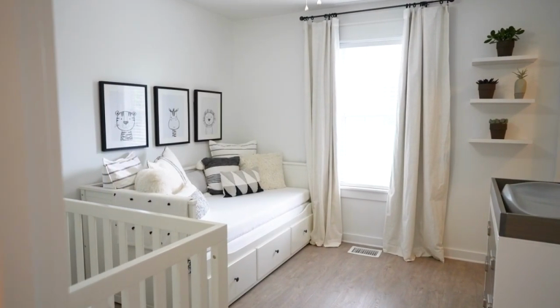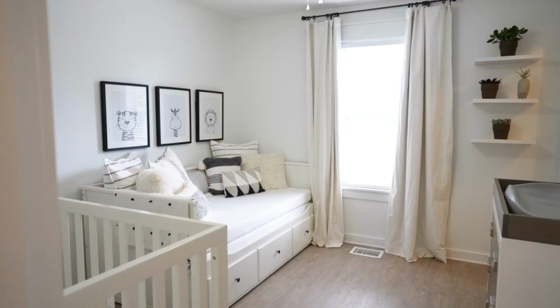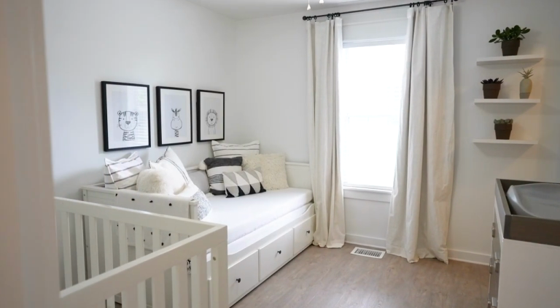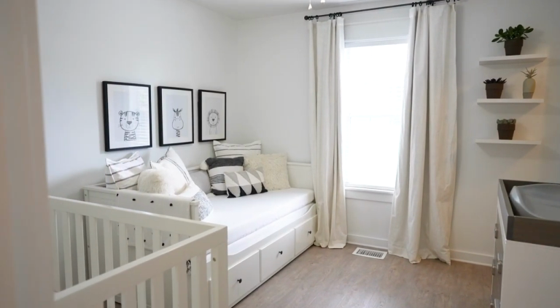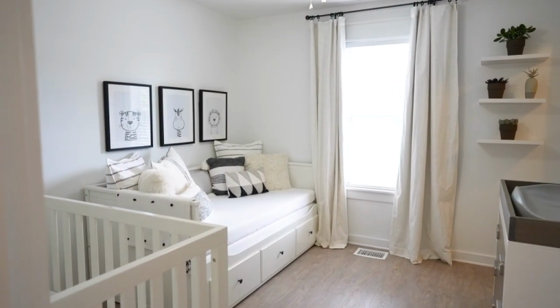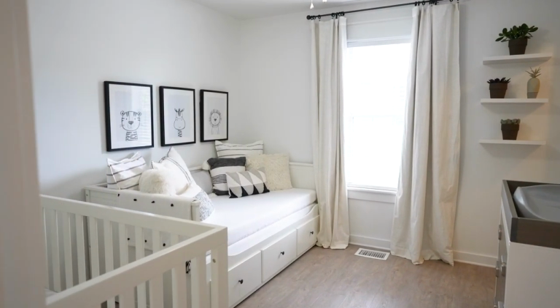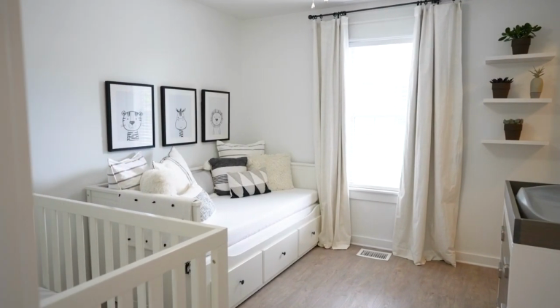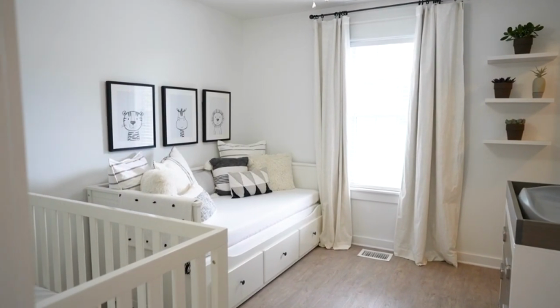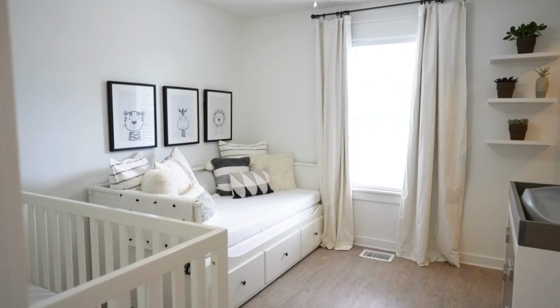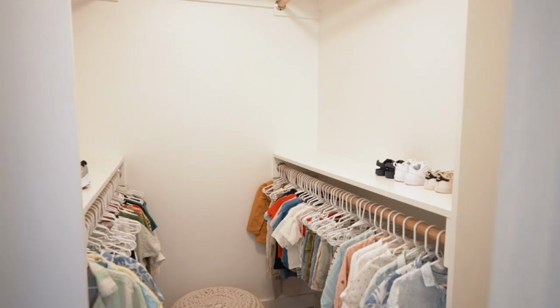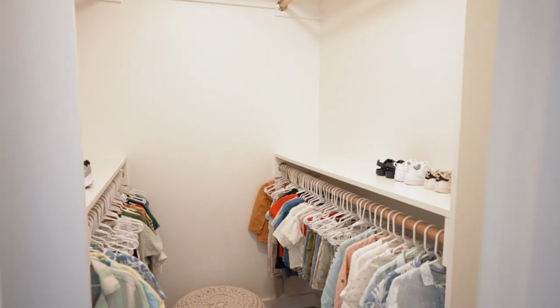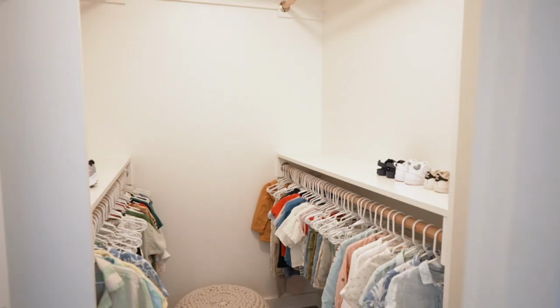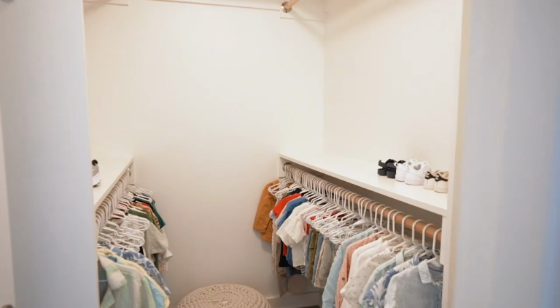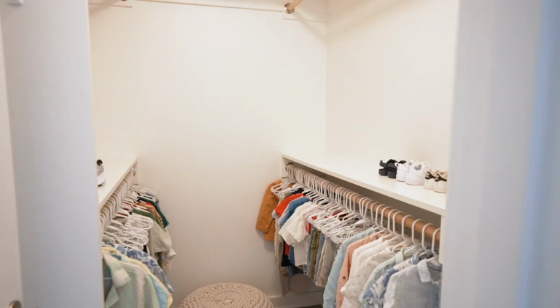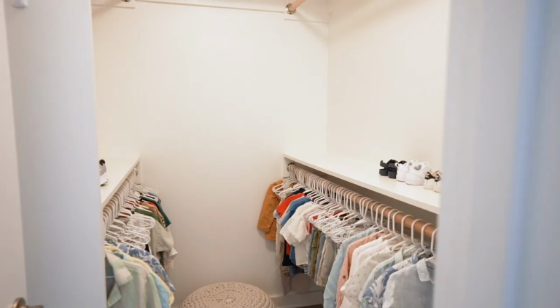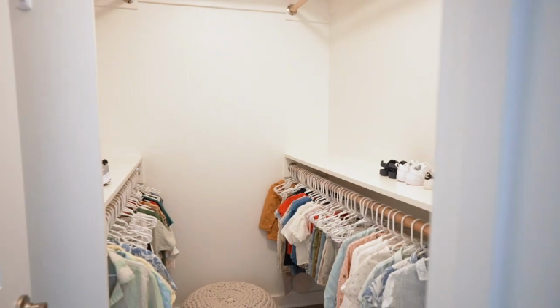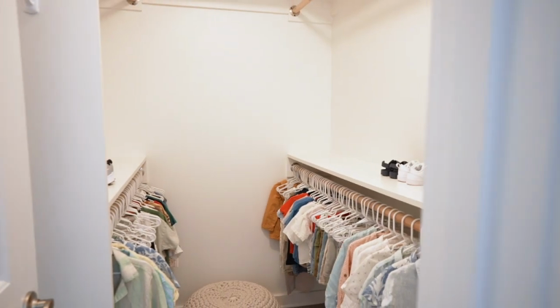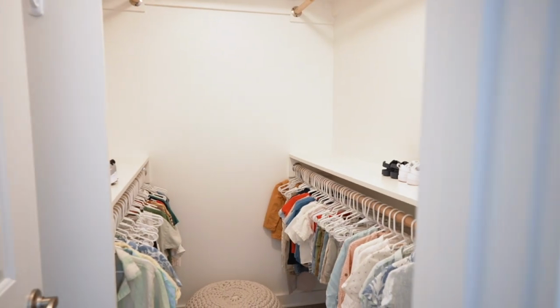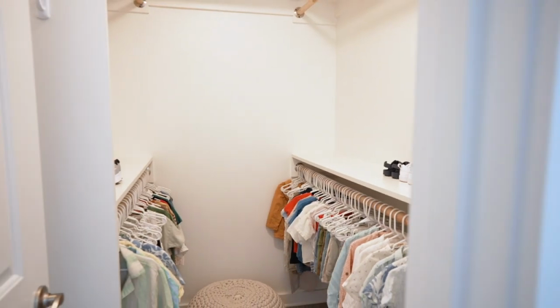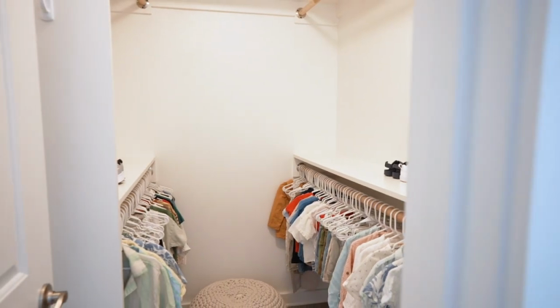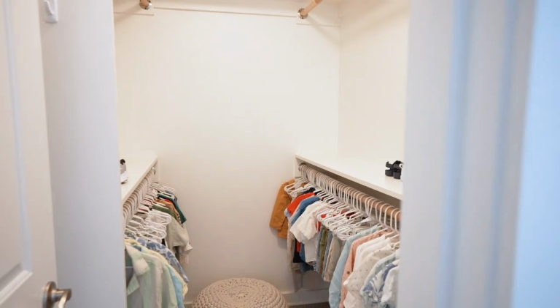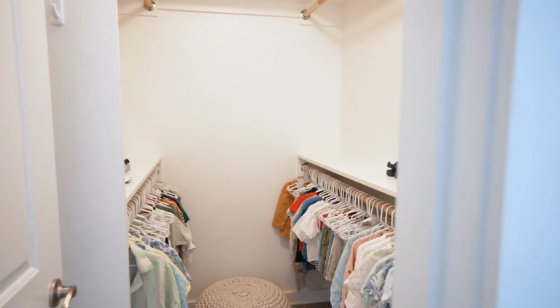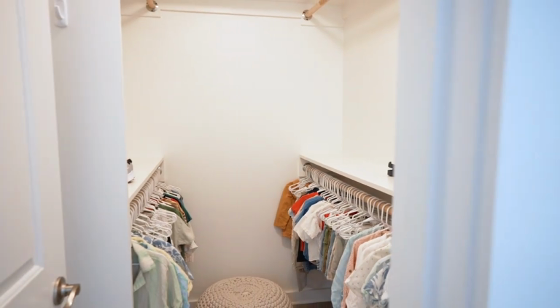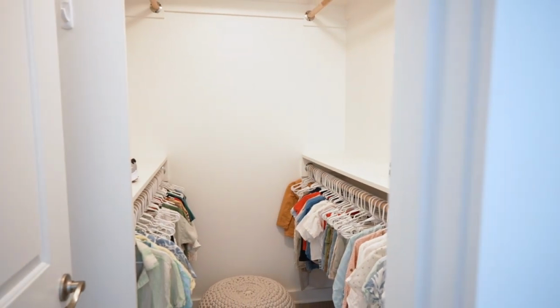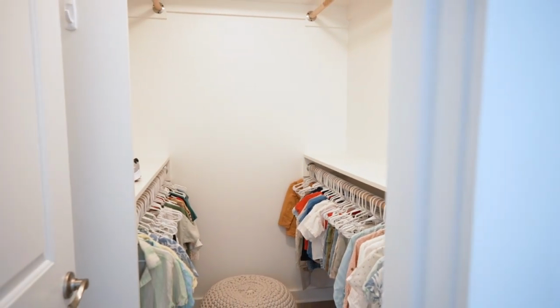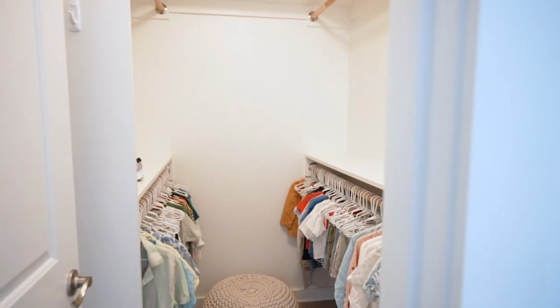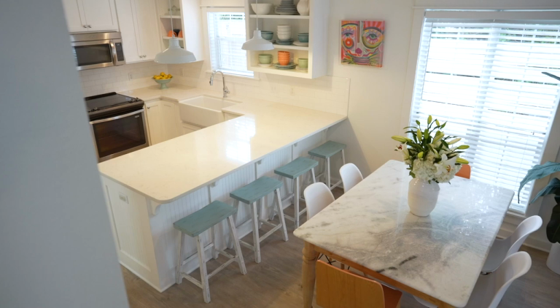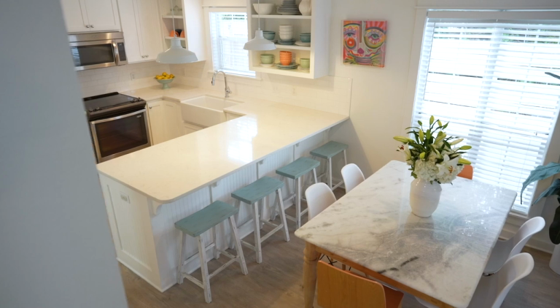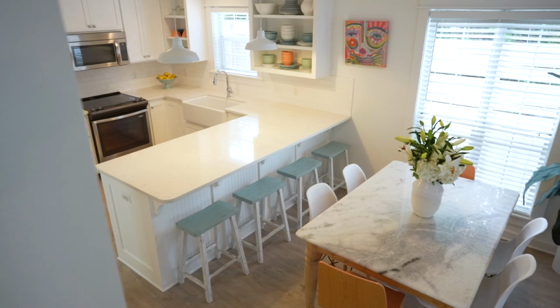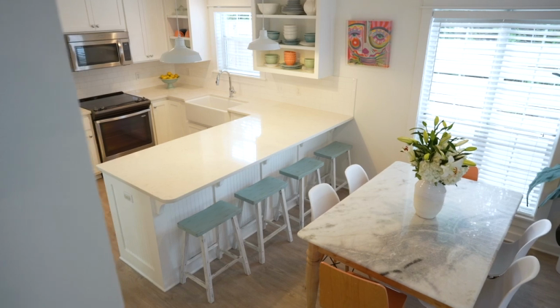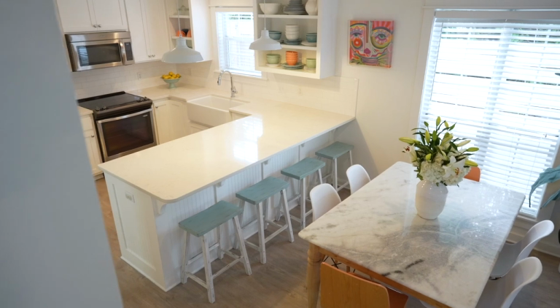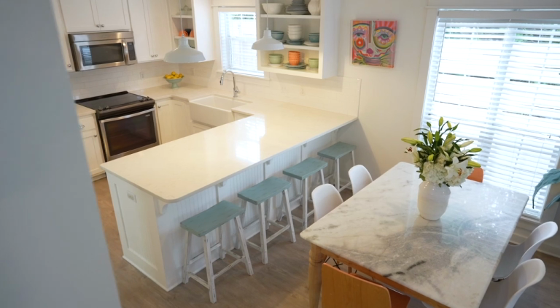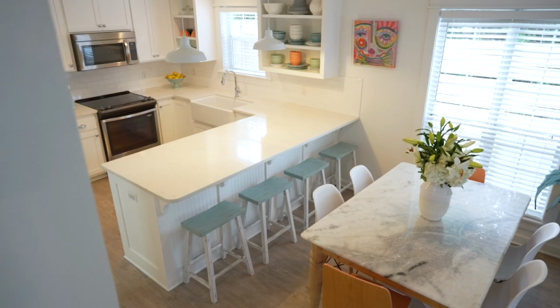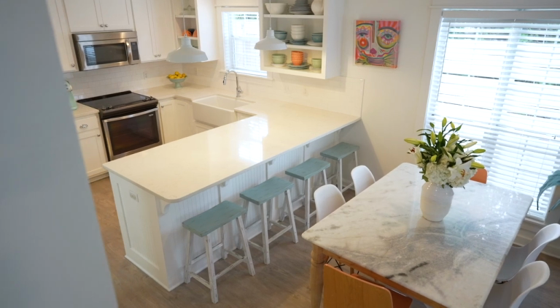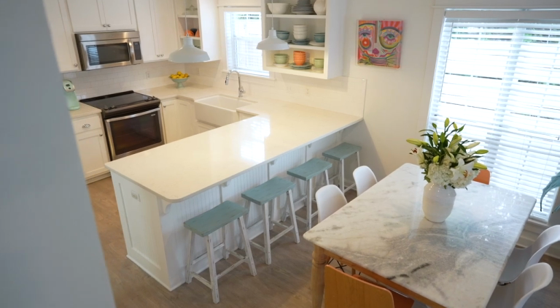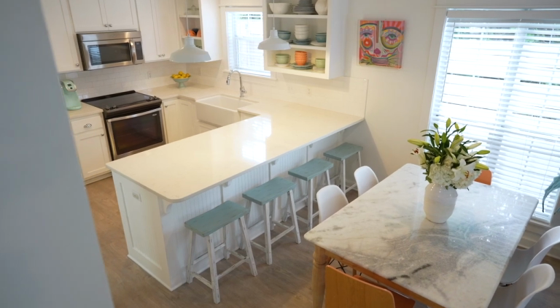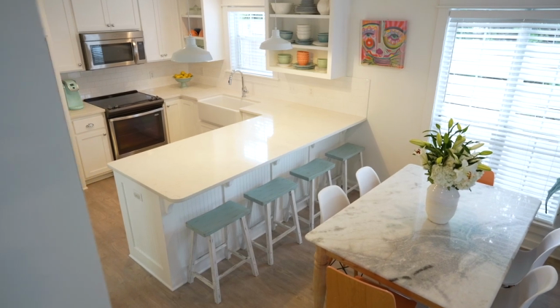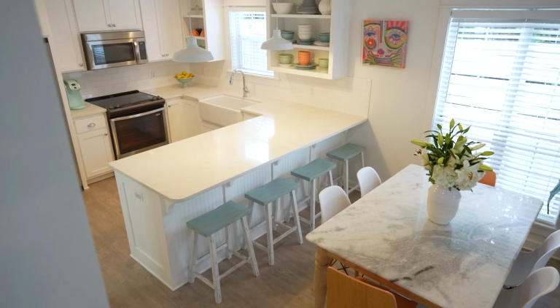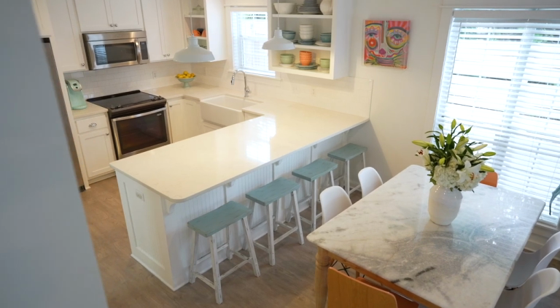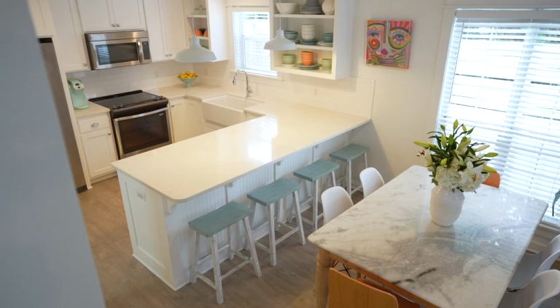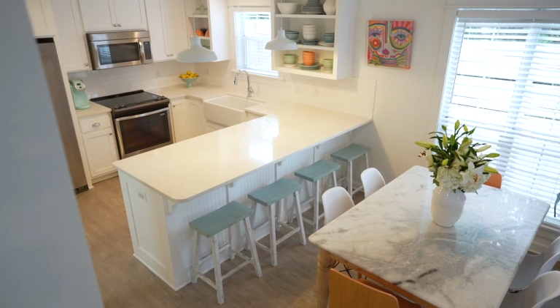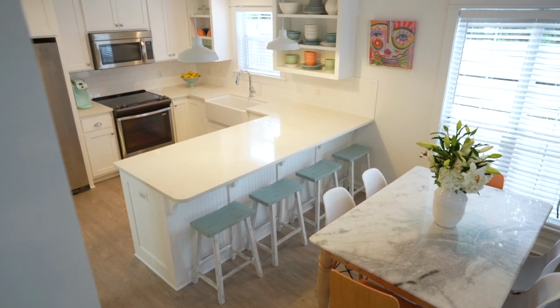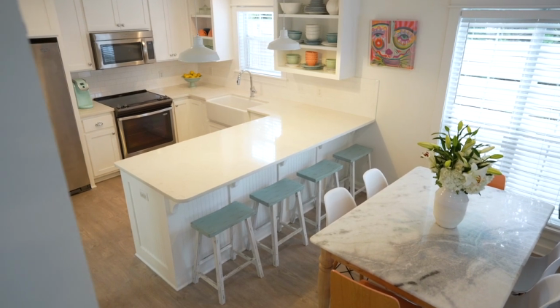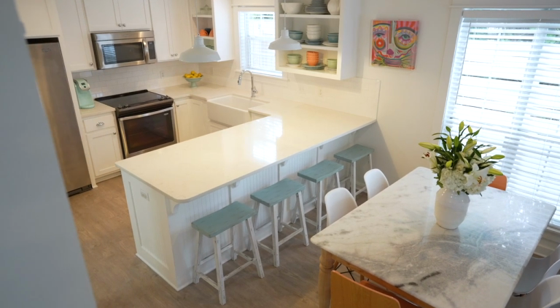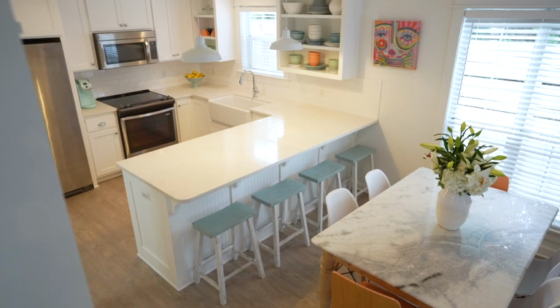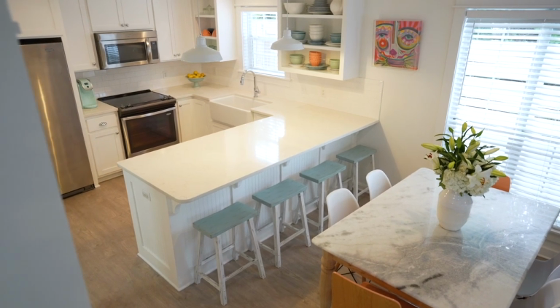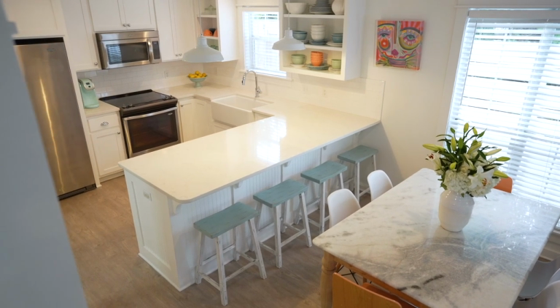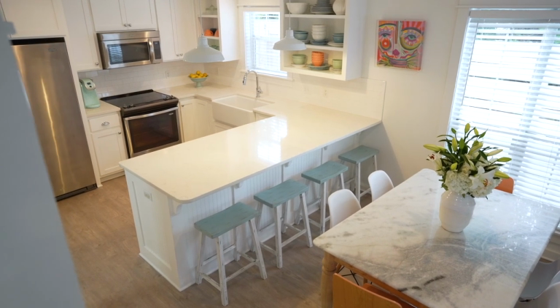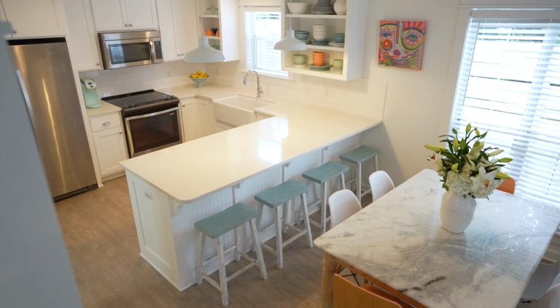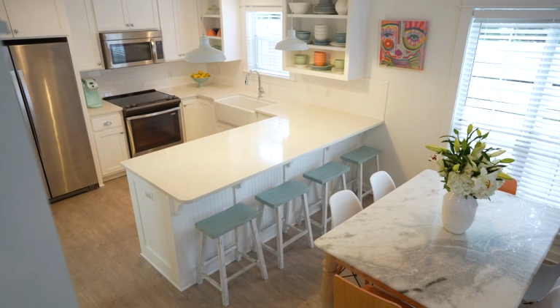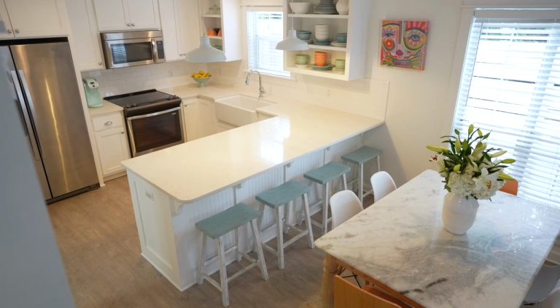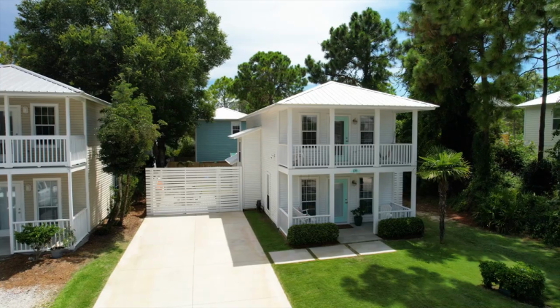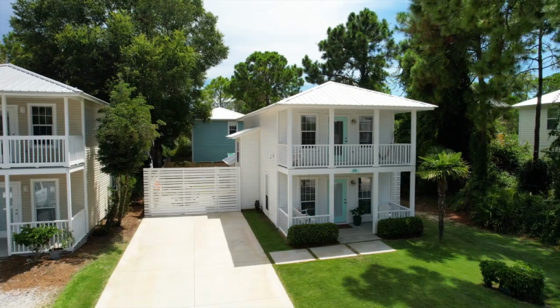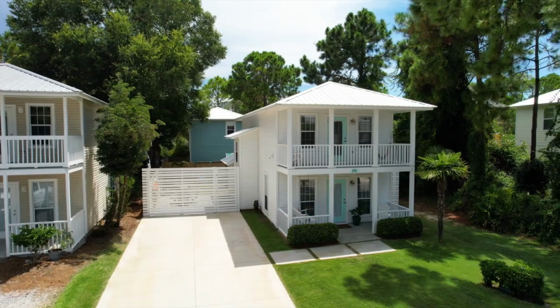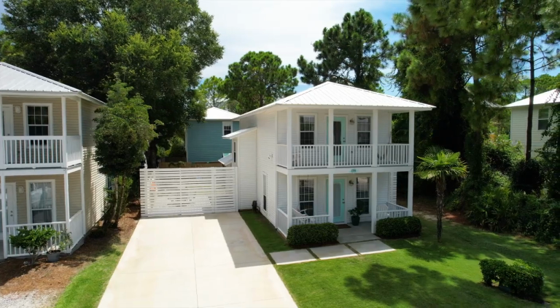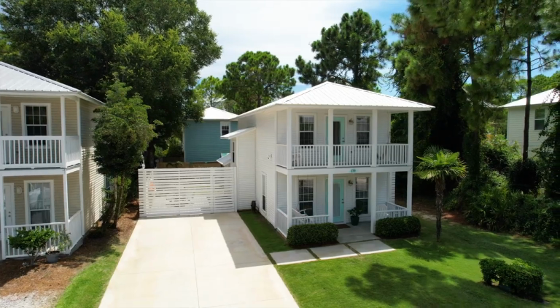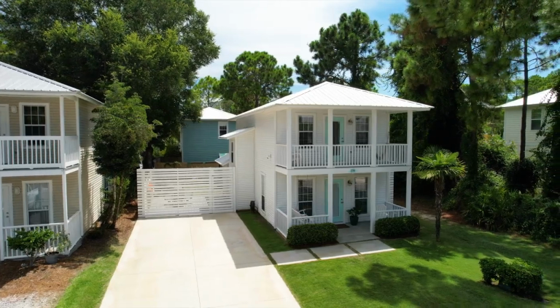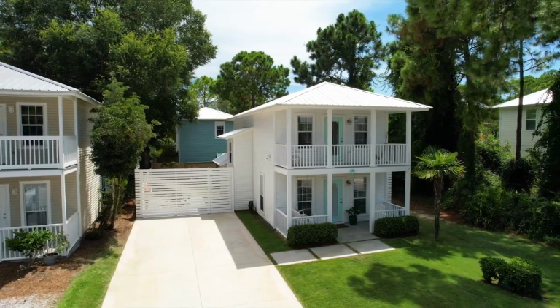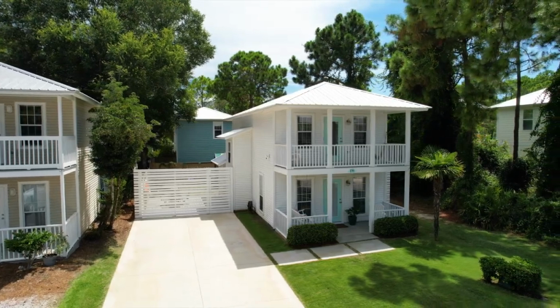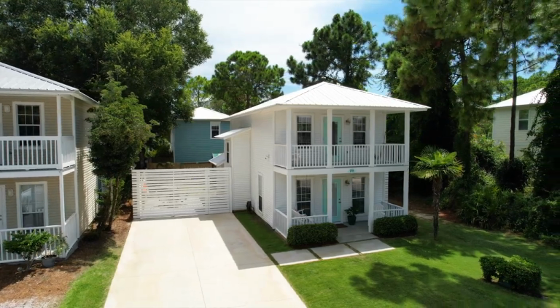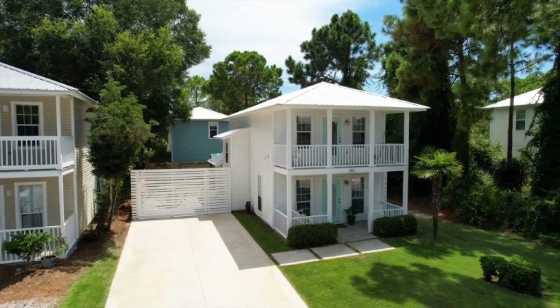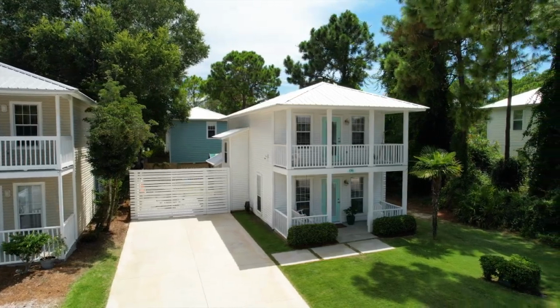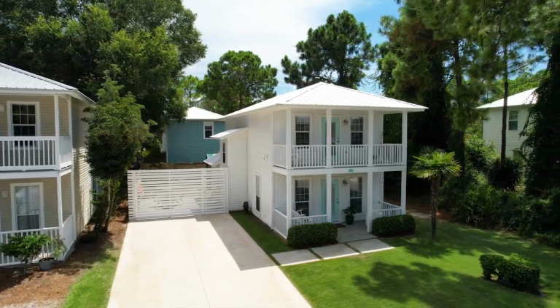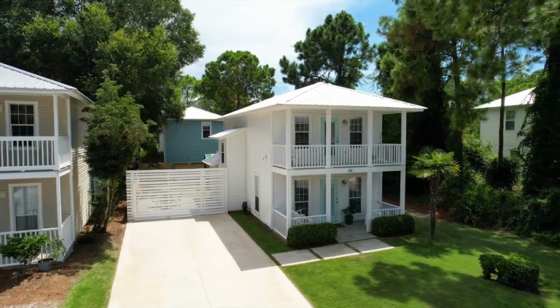This home can be a great rental property or permanent residence, with rental projections of $55,000 to $62,000 a year.